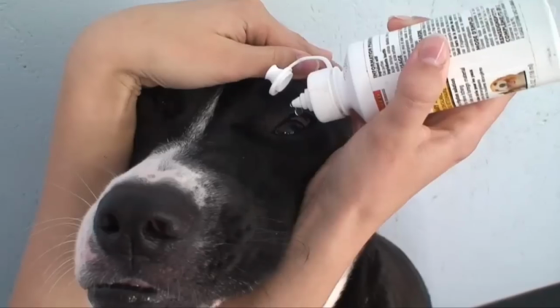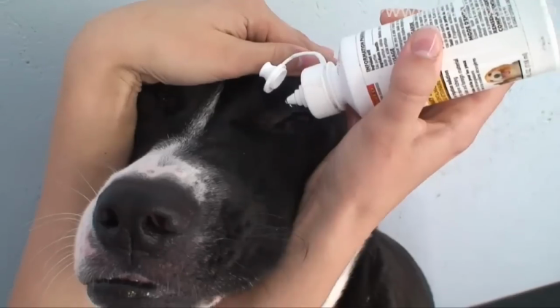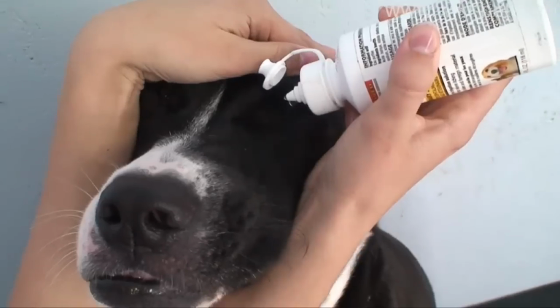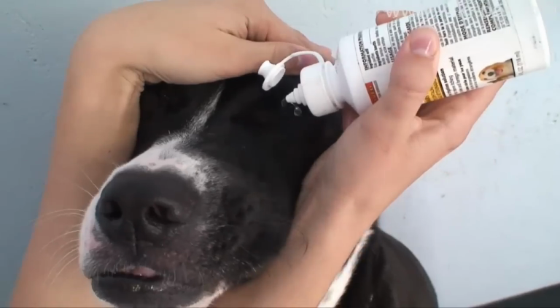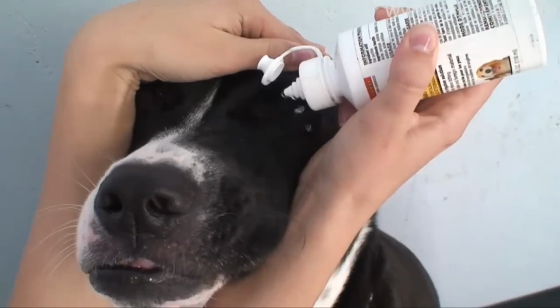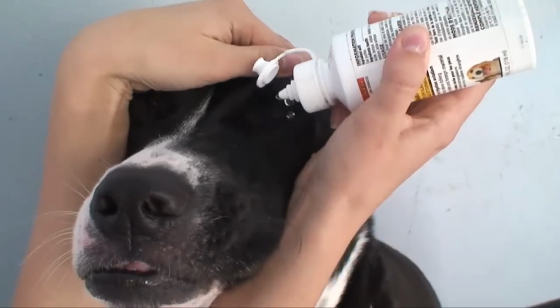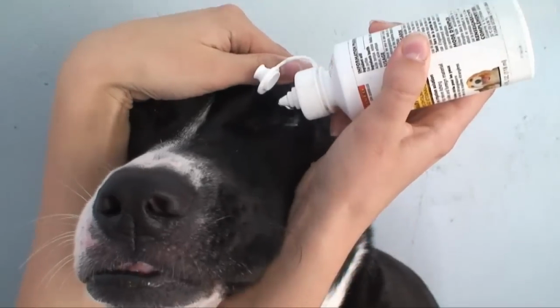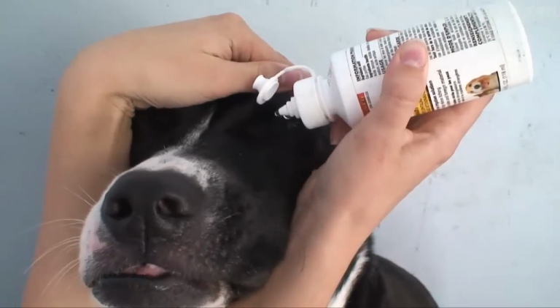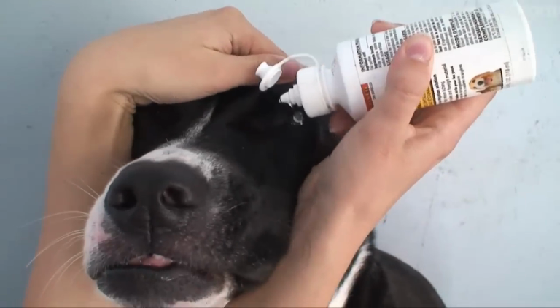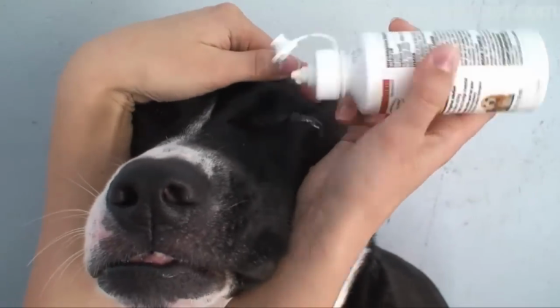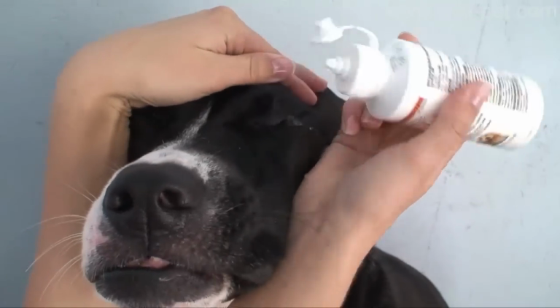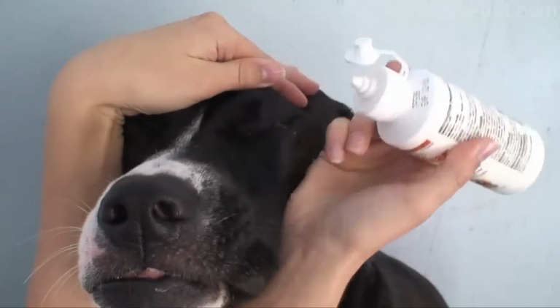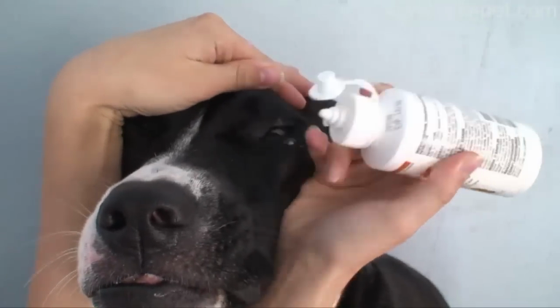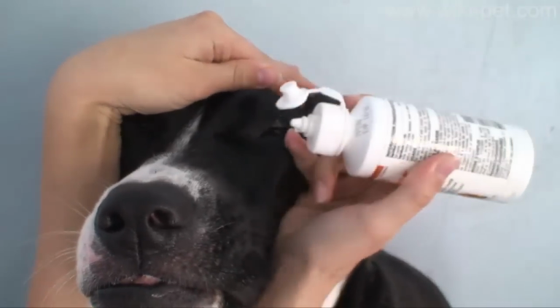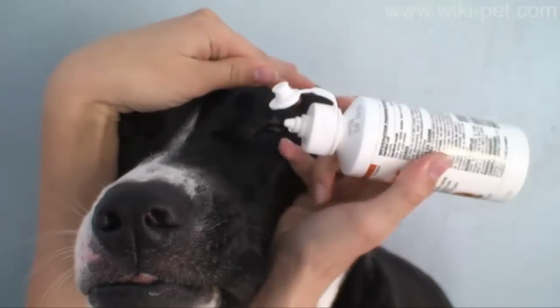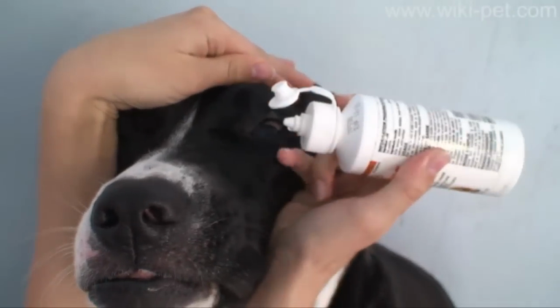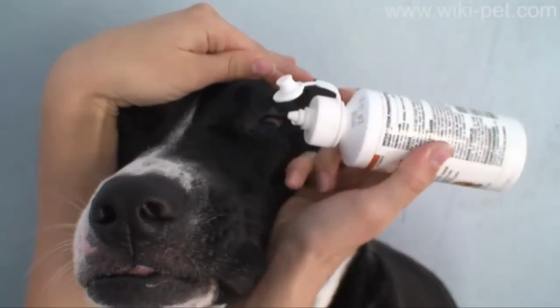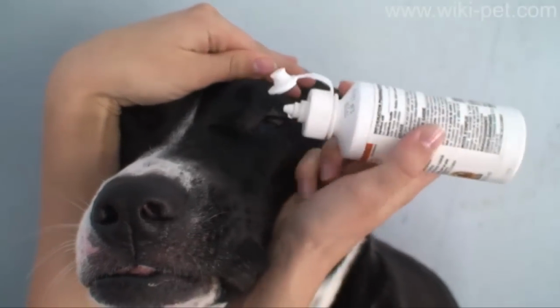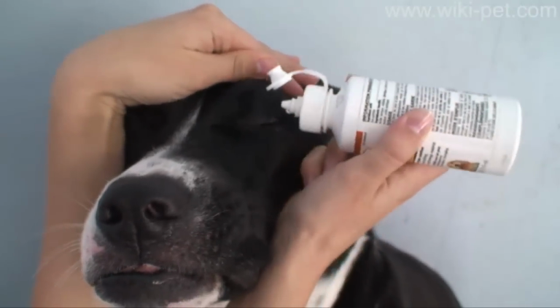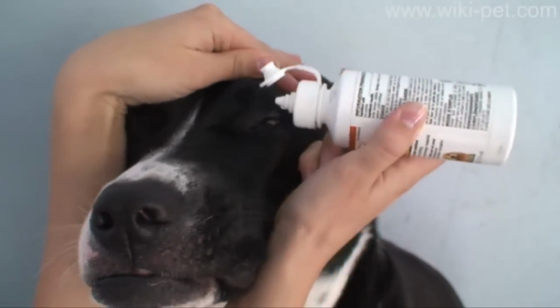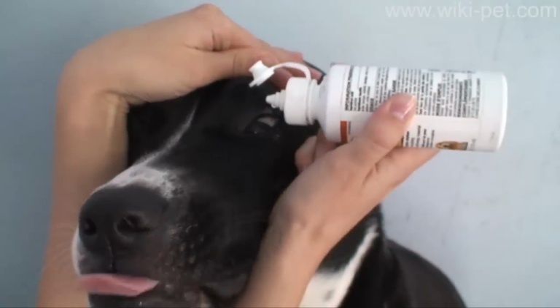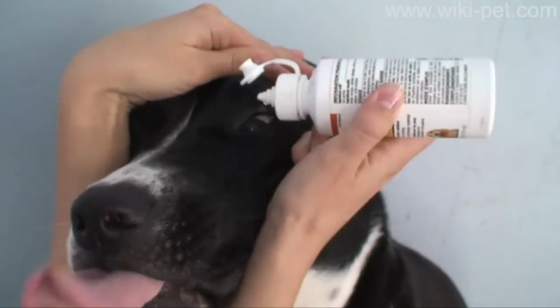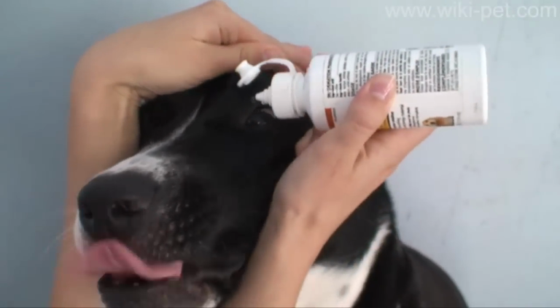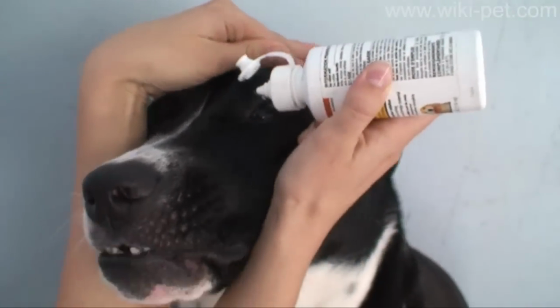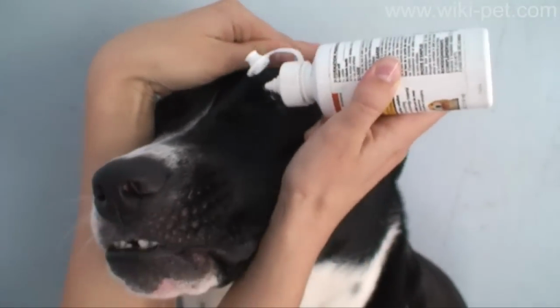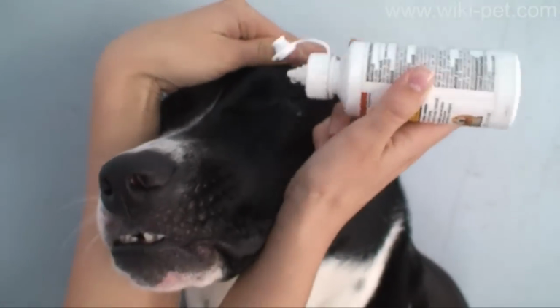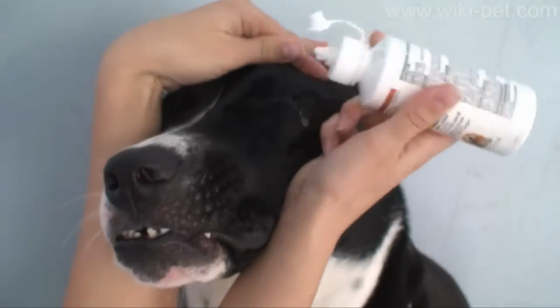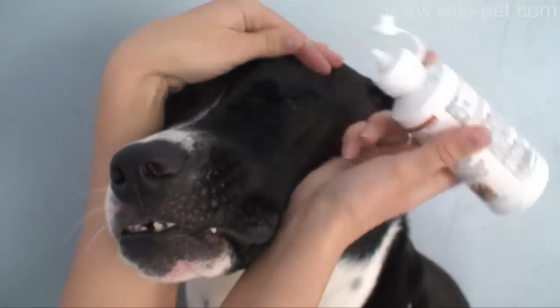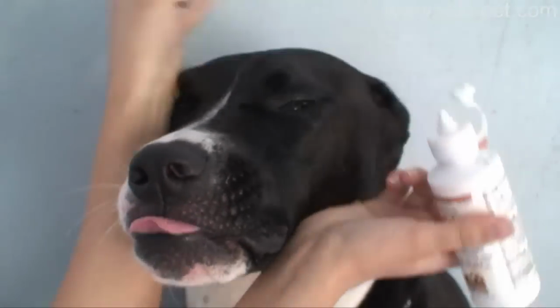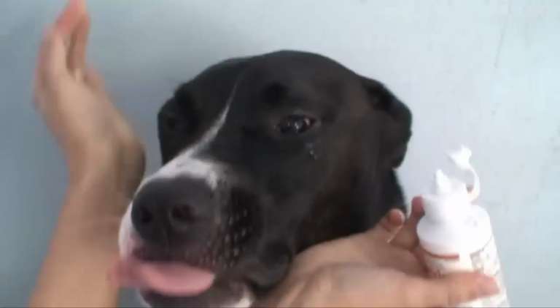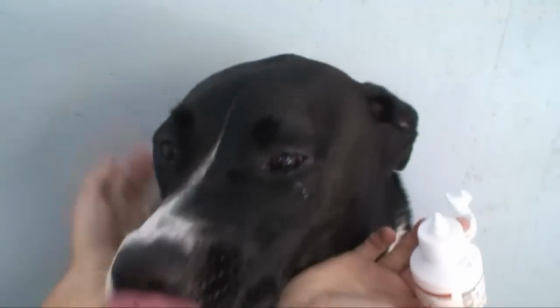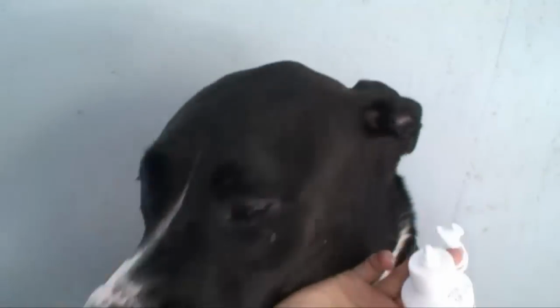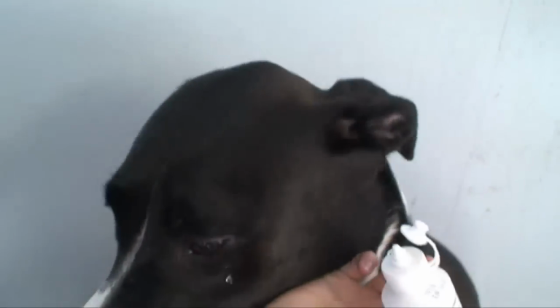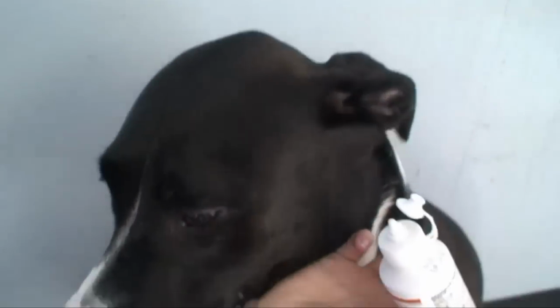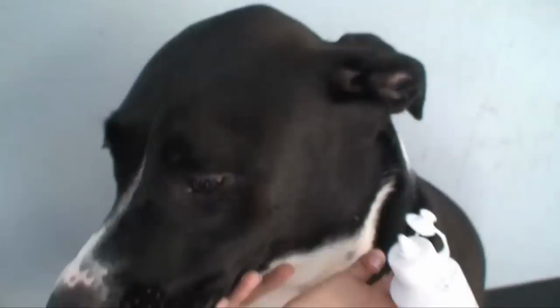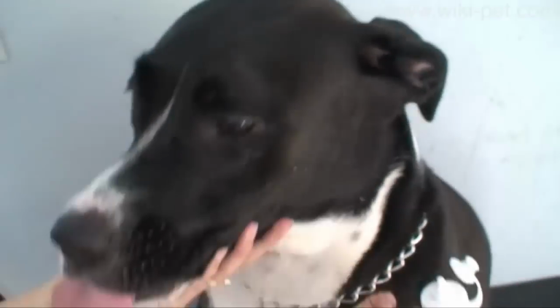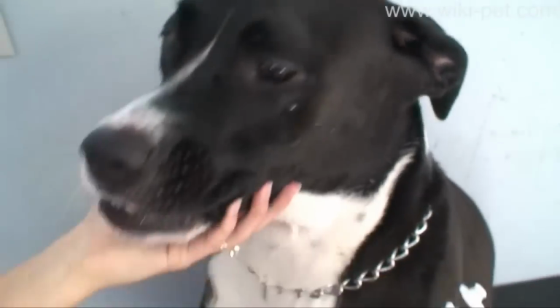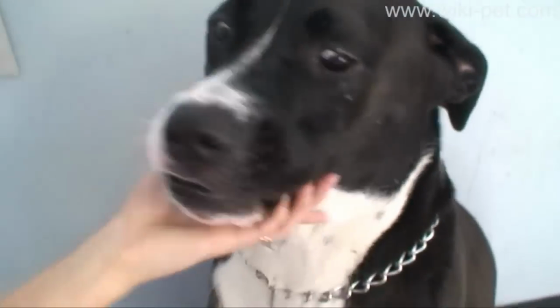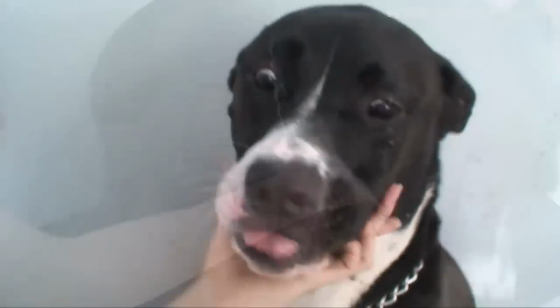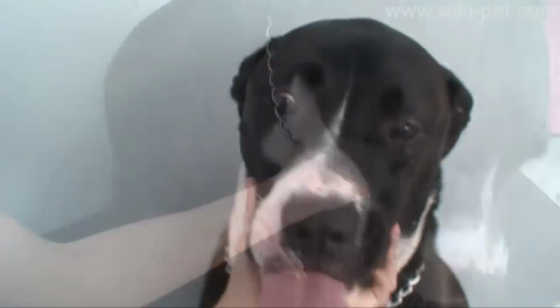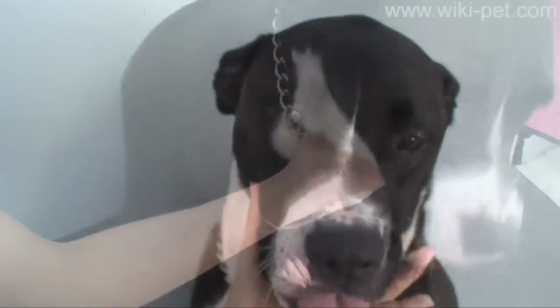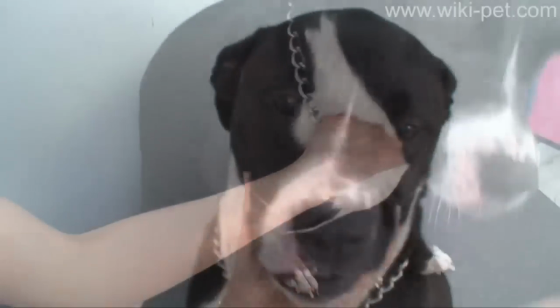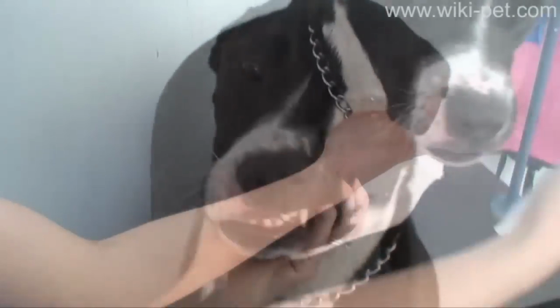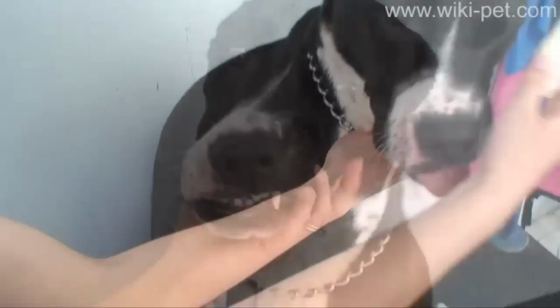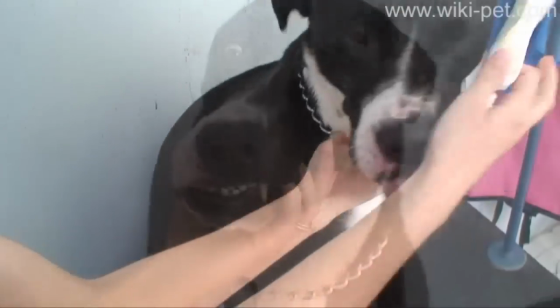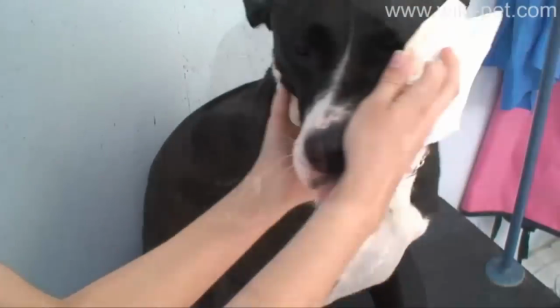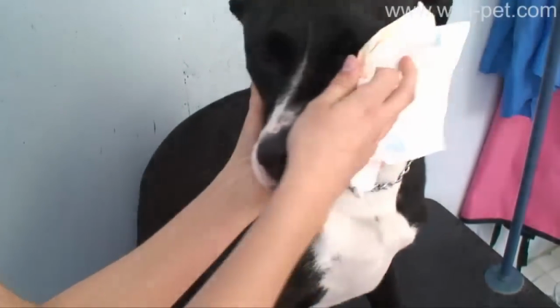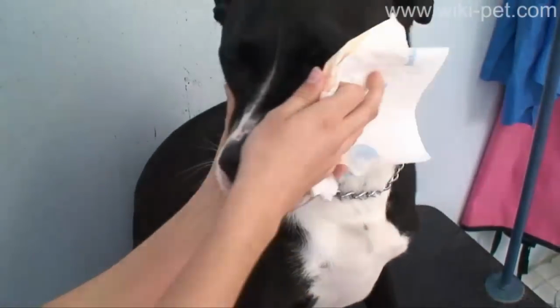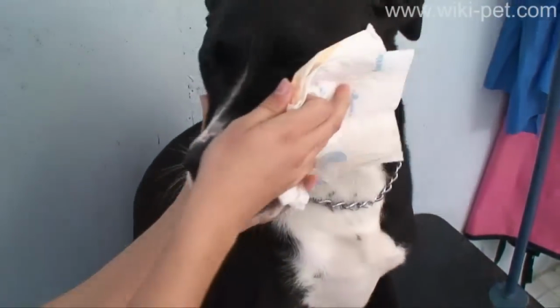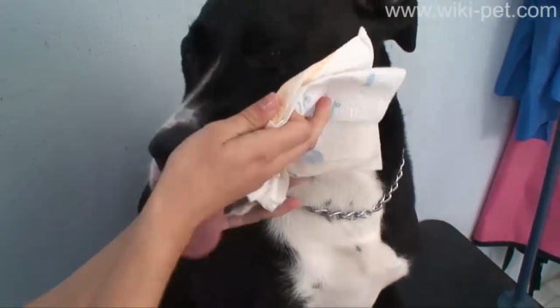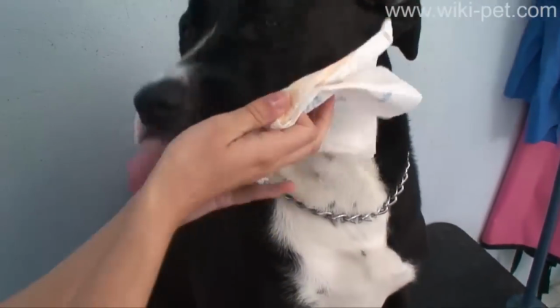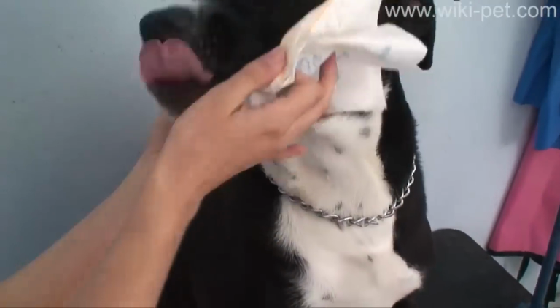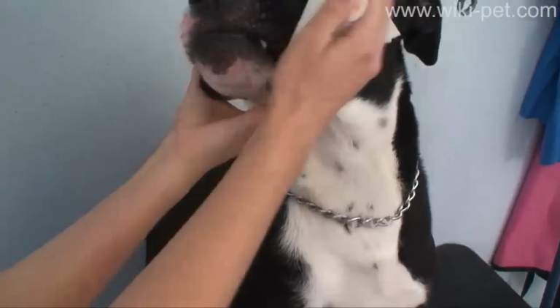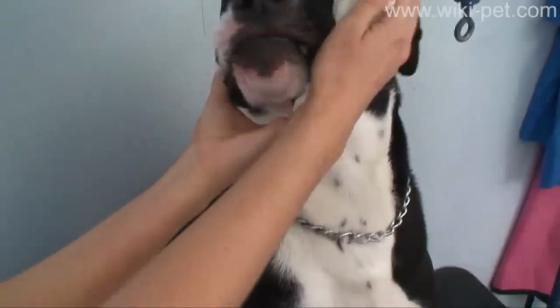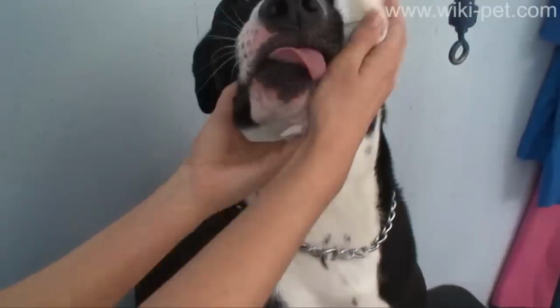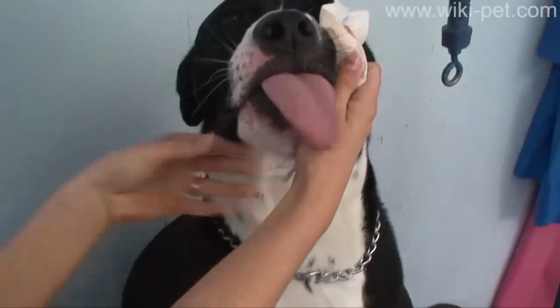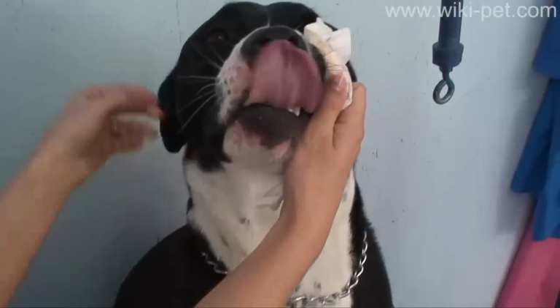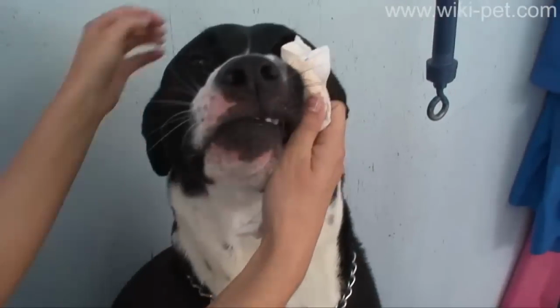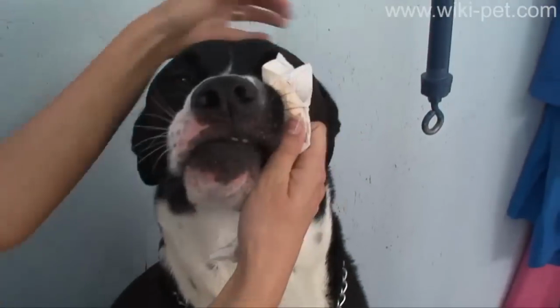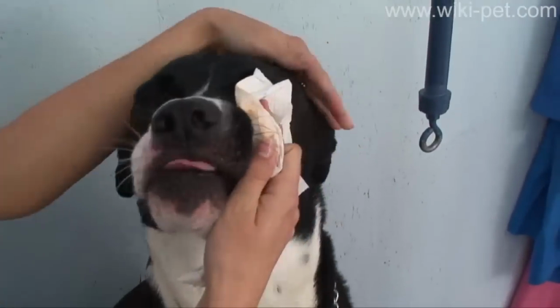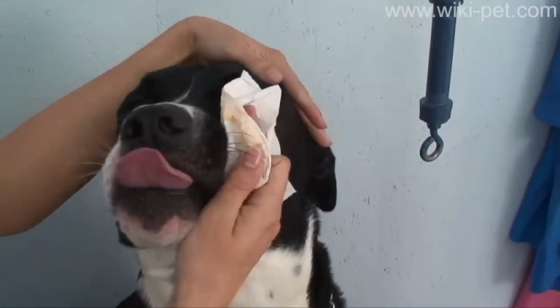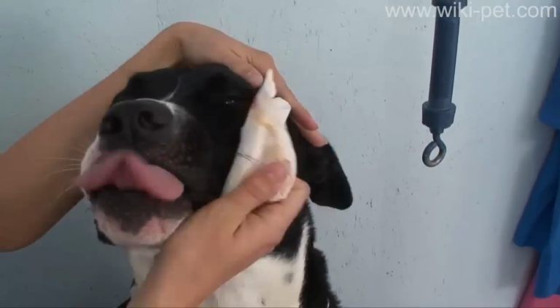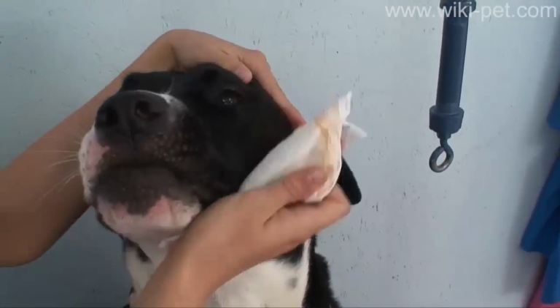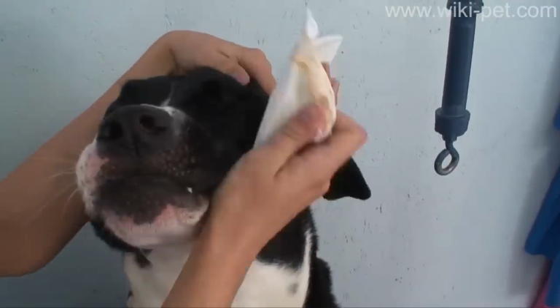Let the solution flow into the eye. Using a paper towel, gently wipe from the inner corner to the outer corner of the eye.